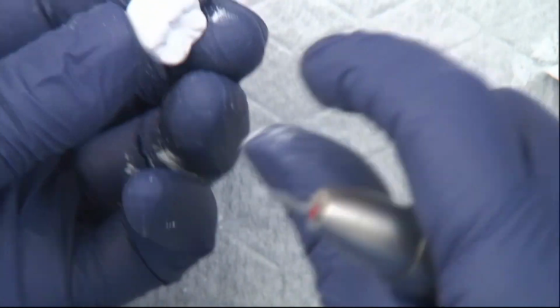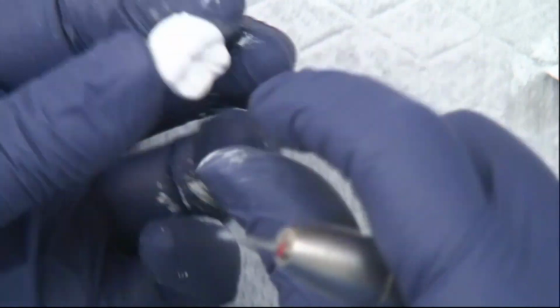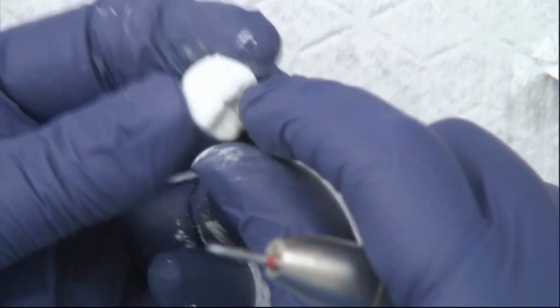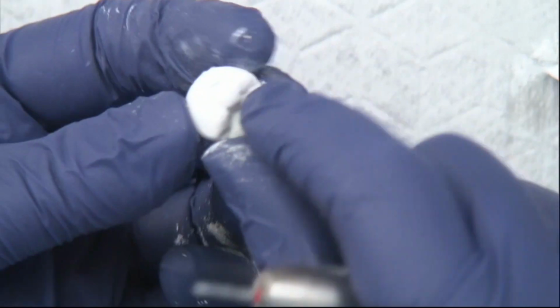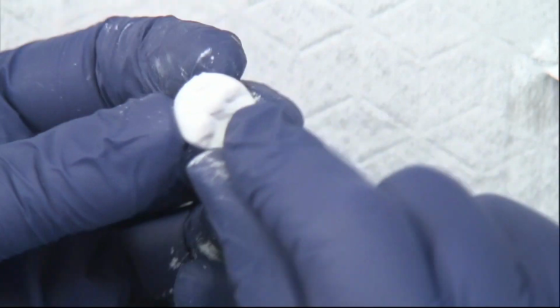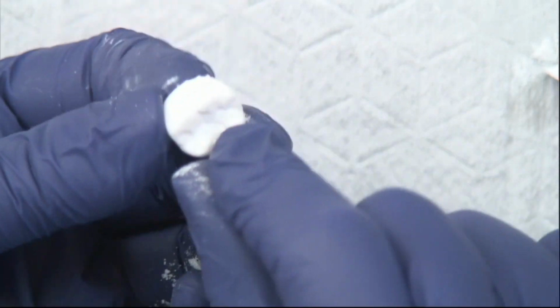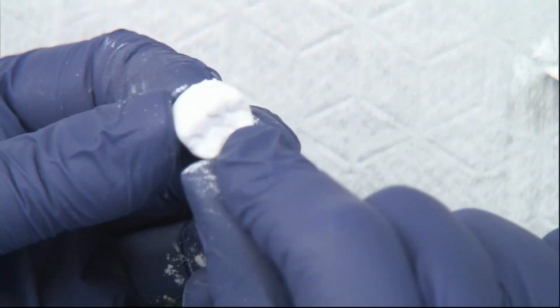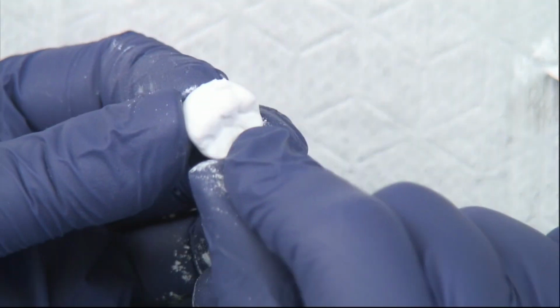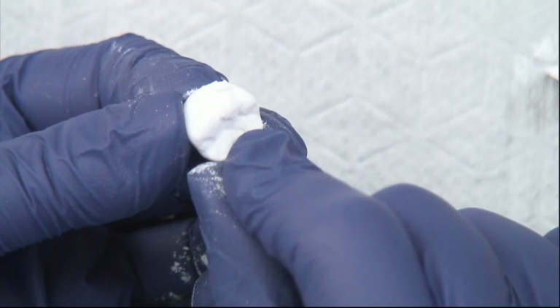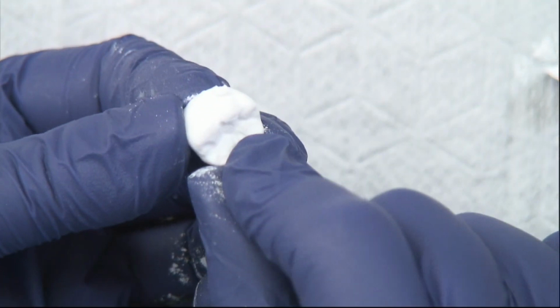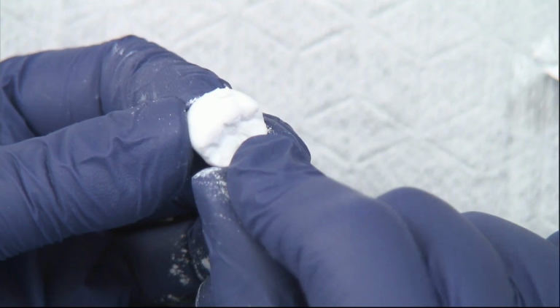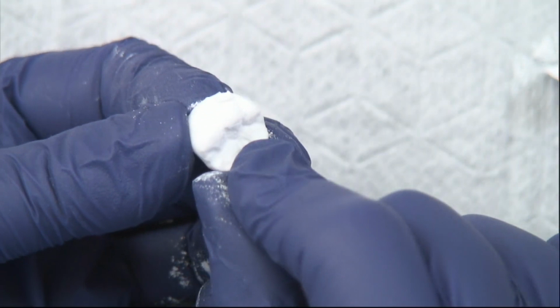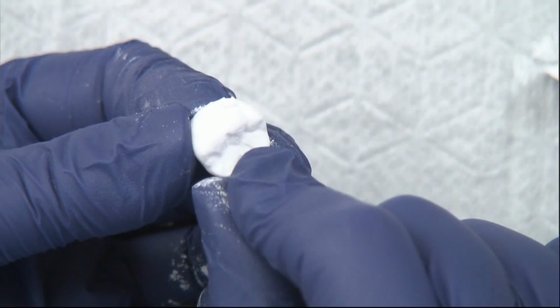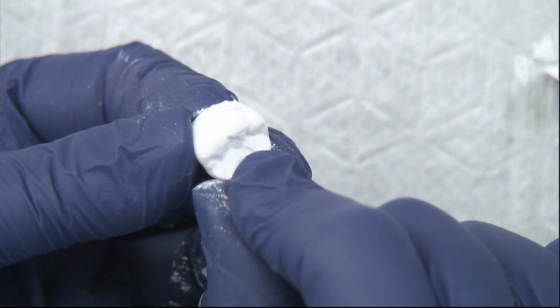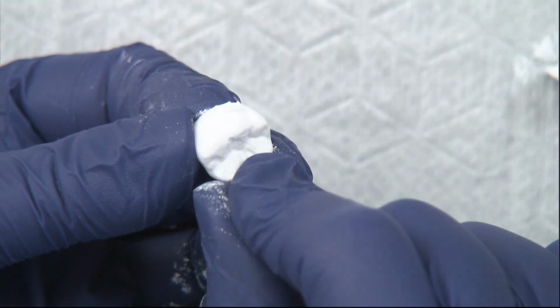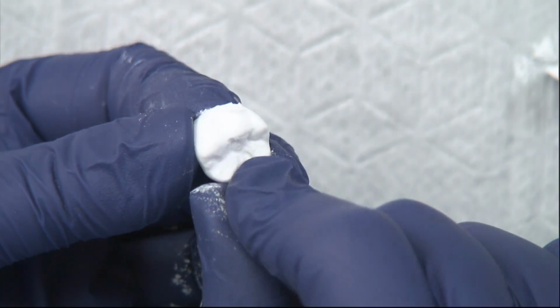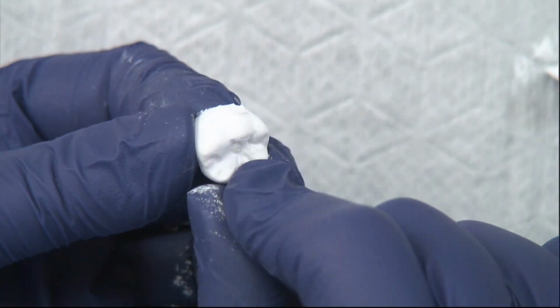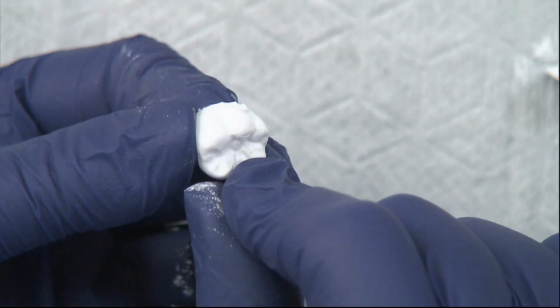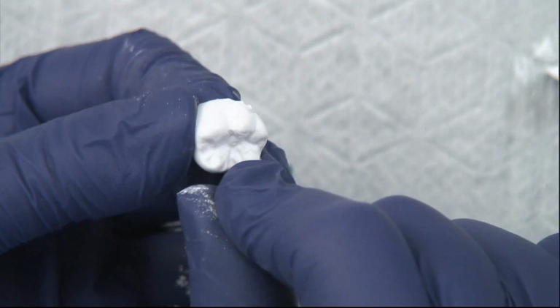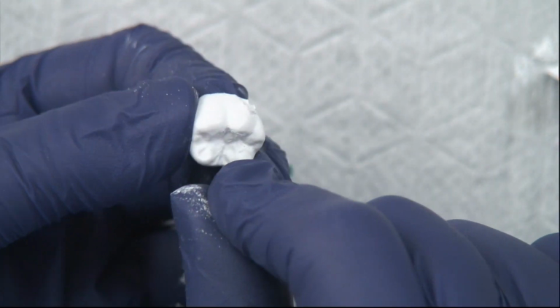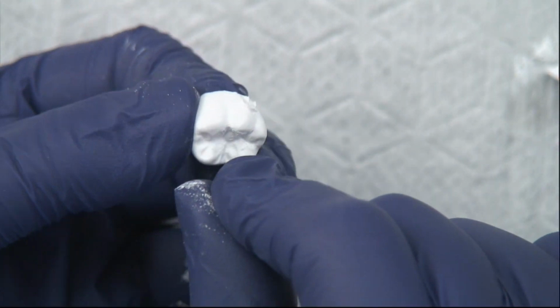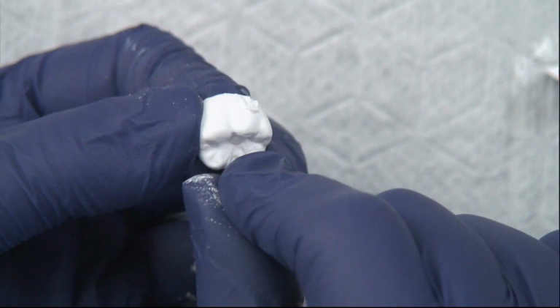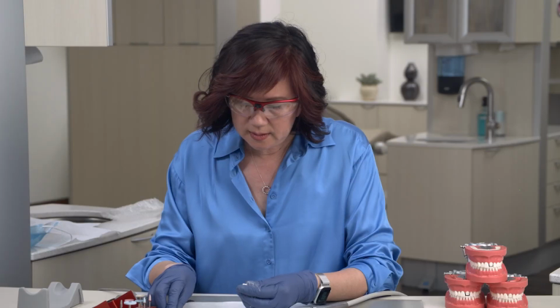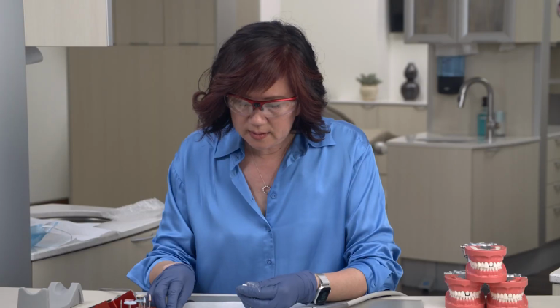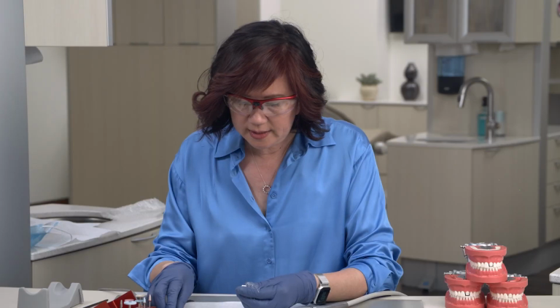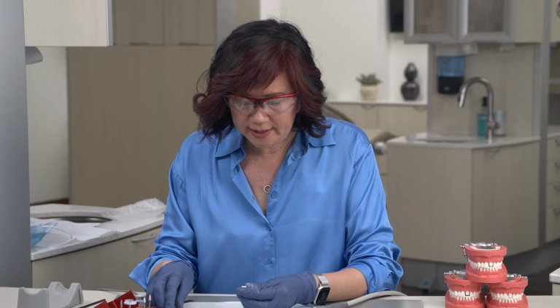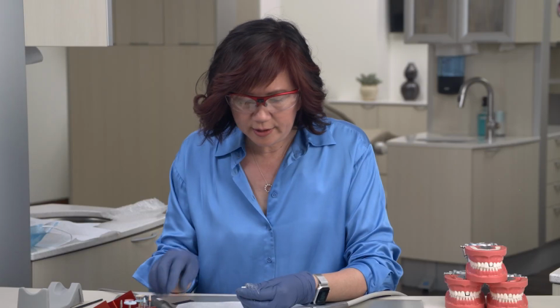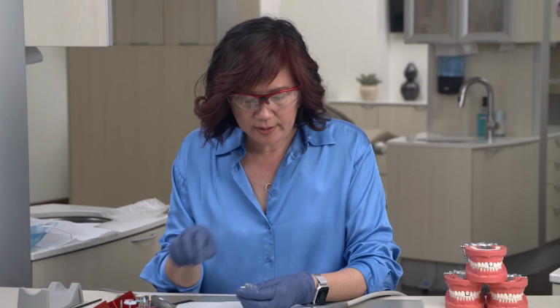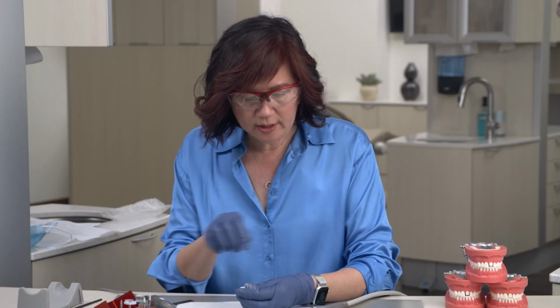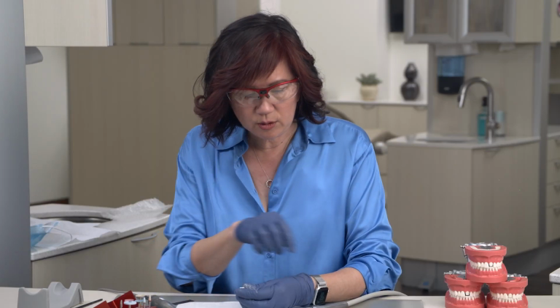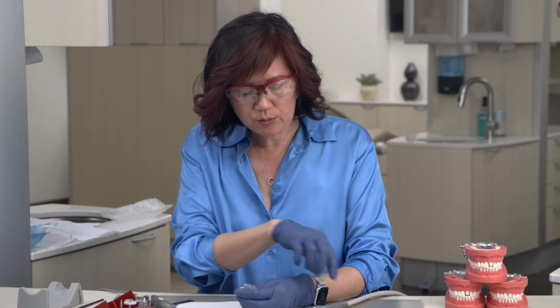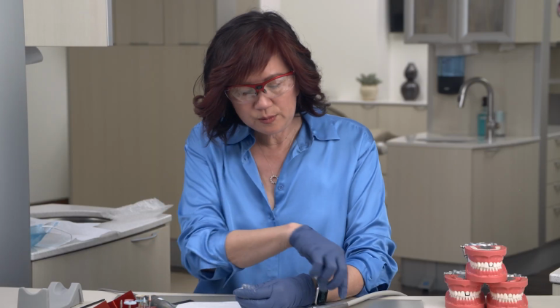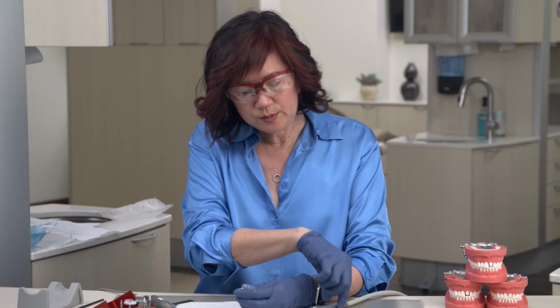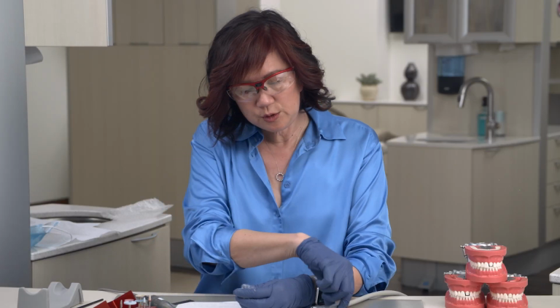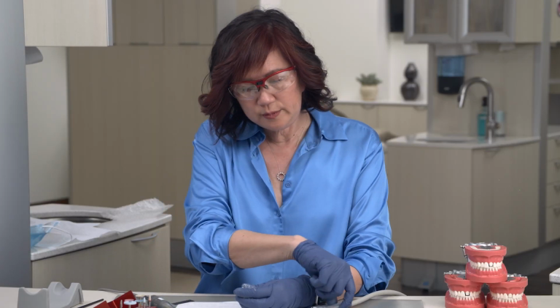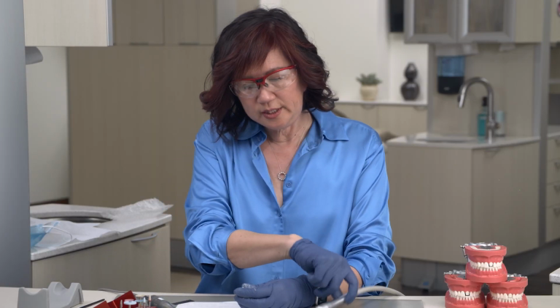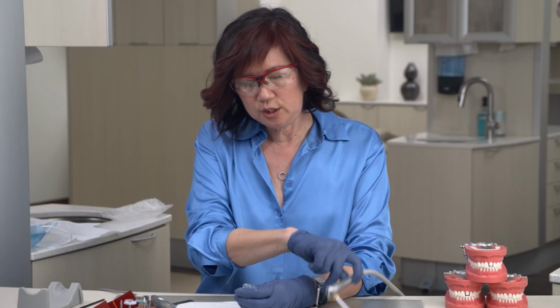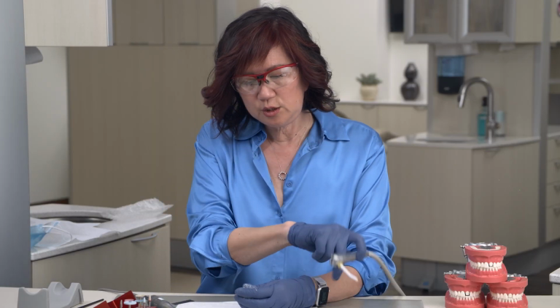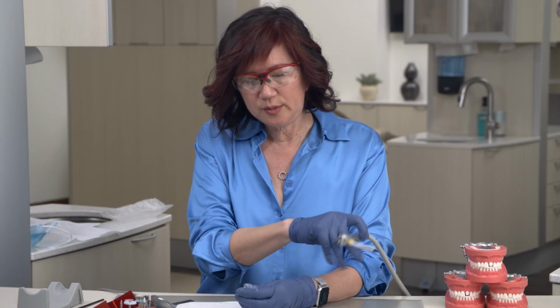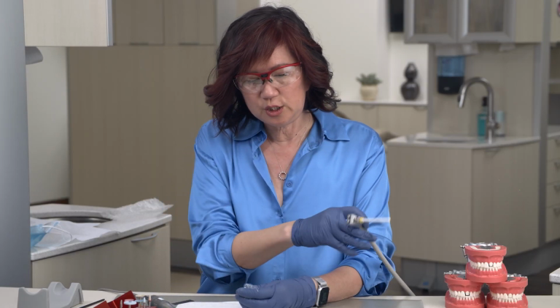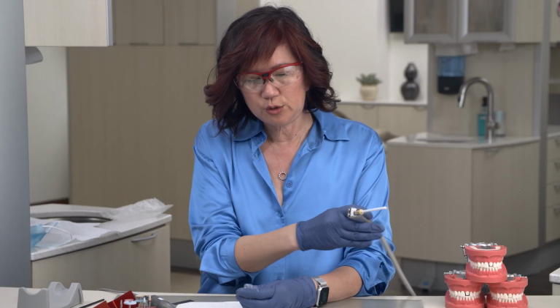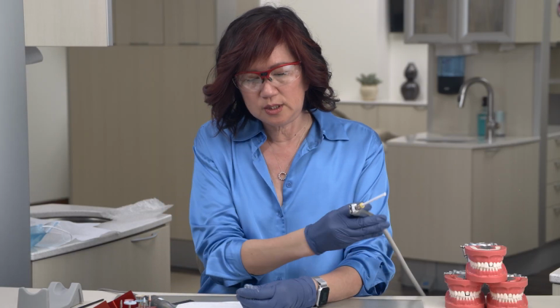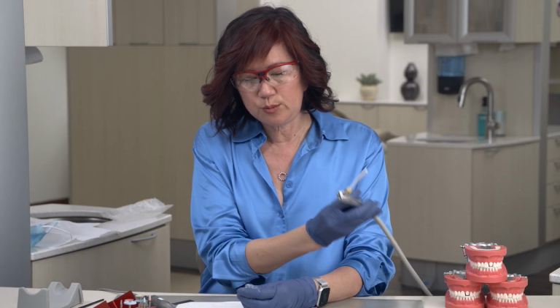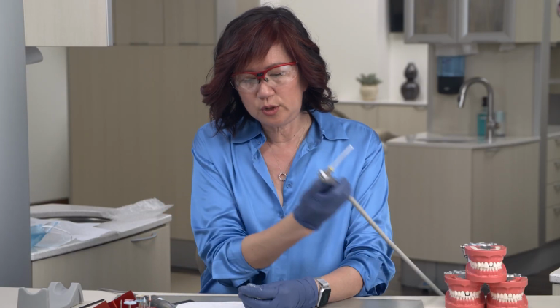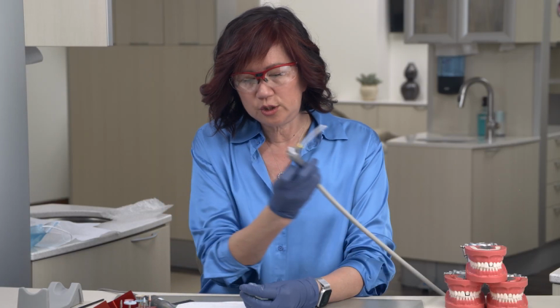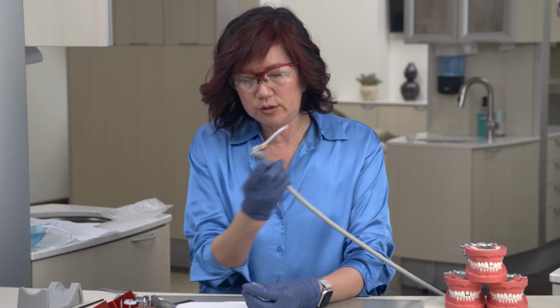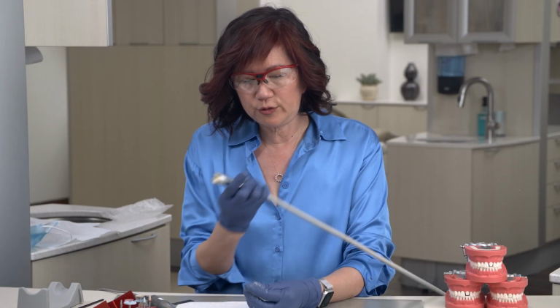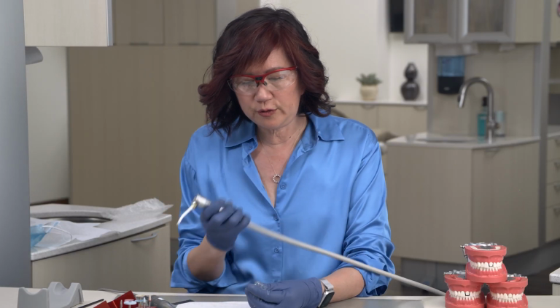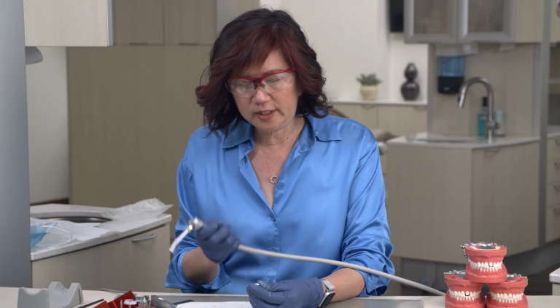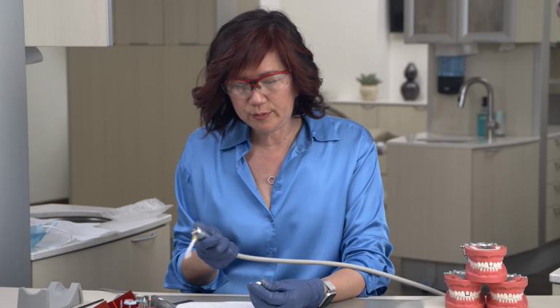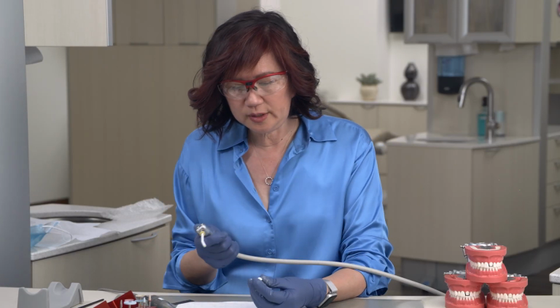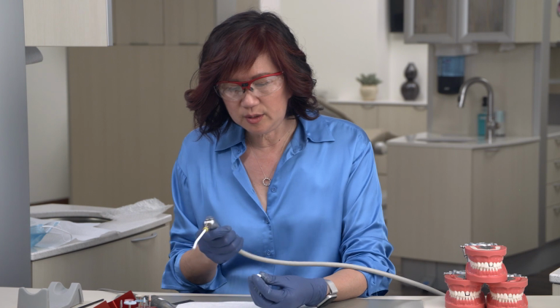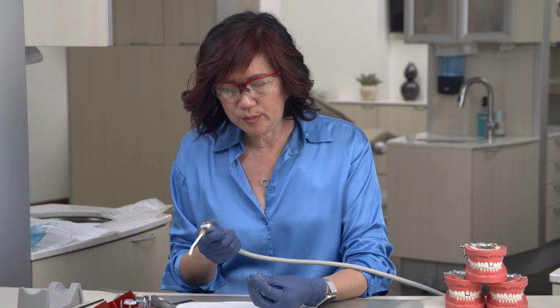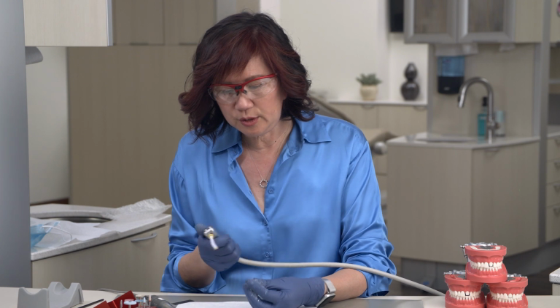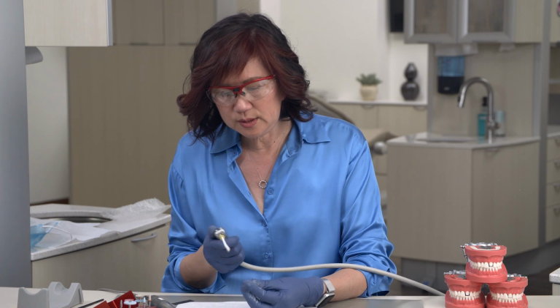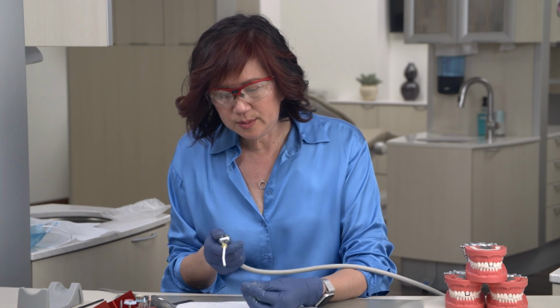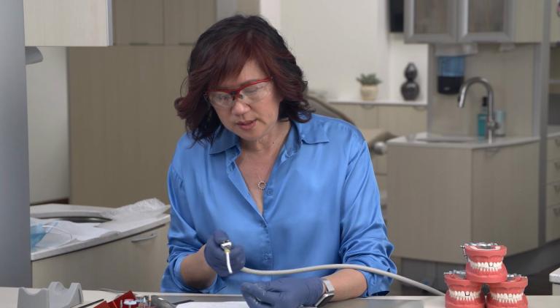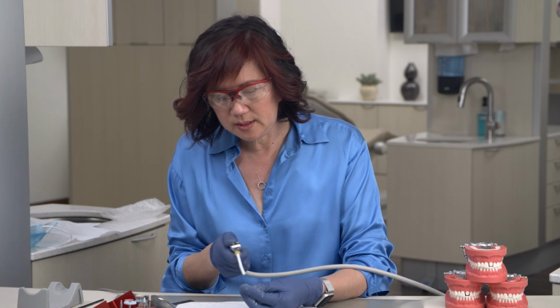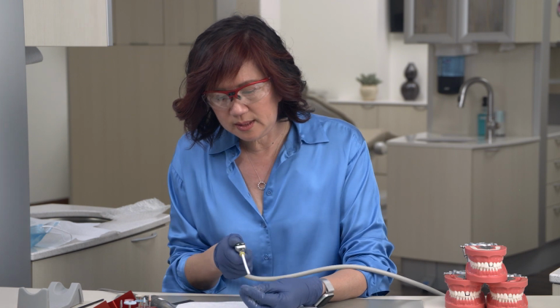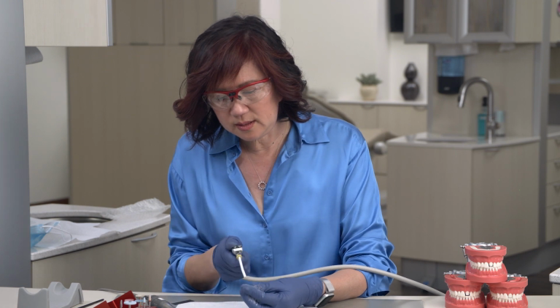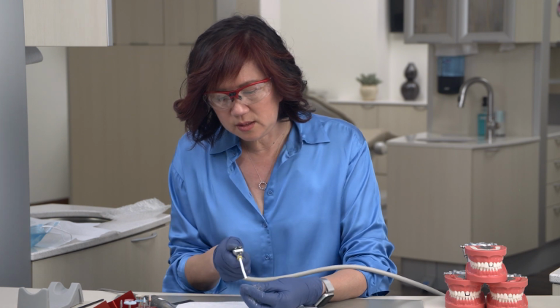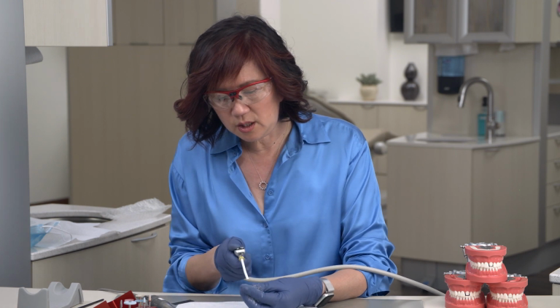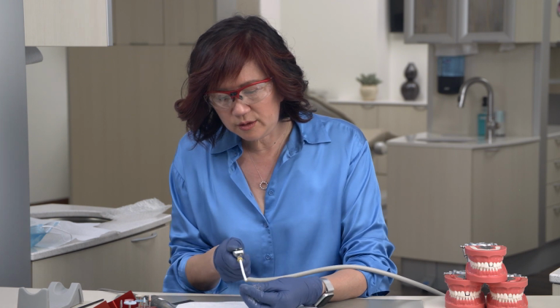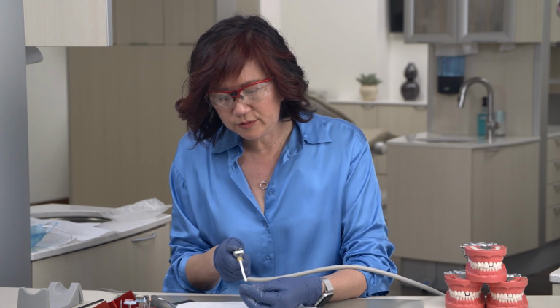You can see the sprue right there. Let's take our air syringe, make sure it's moisture-free, and we're going to blow some of the dust off.